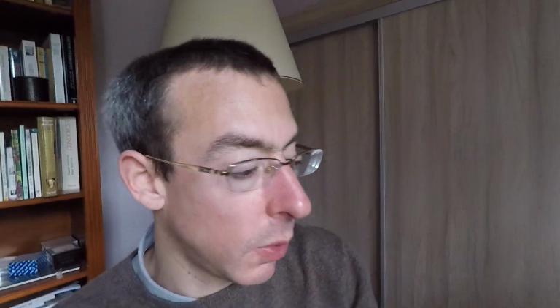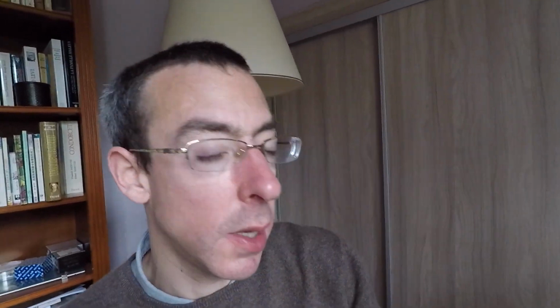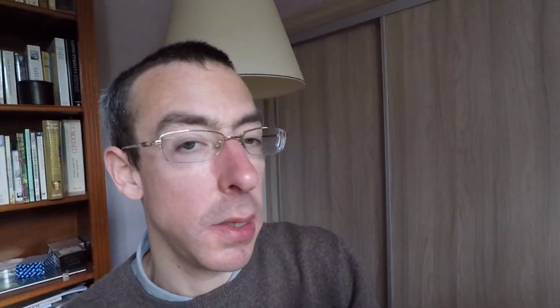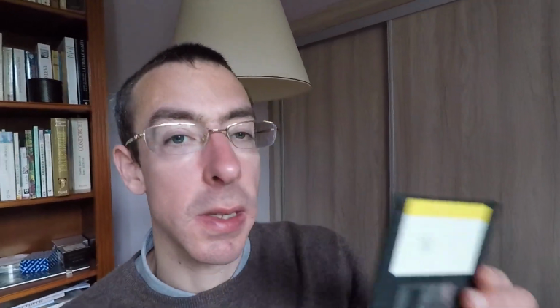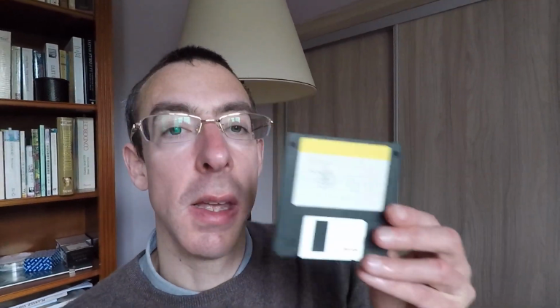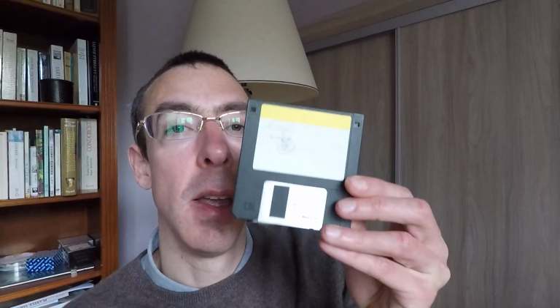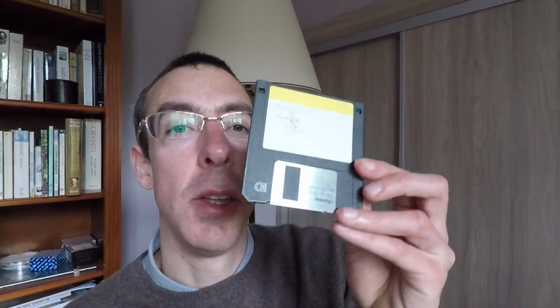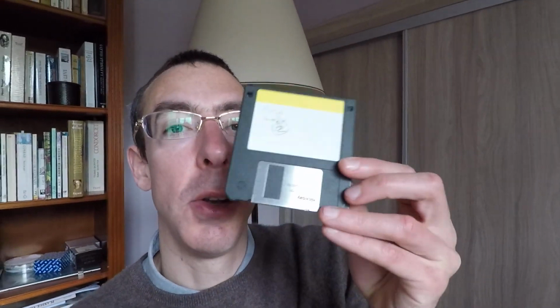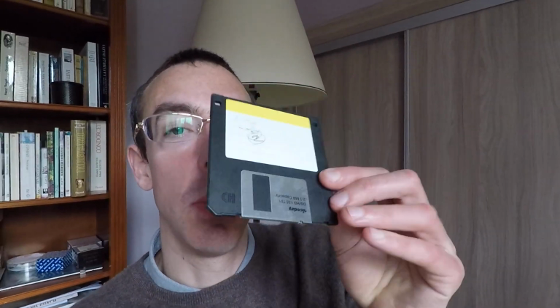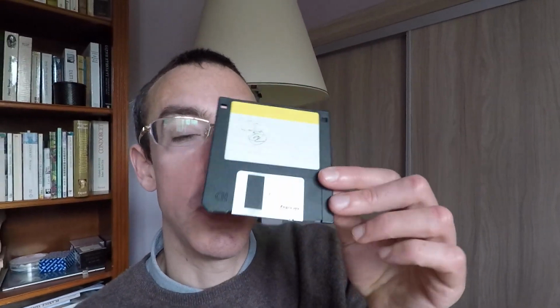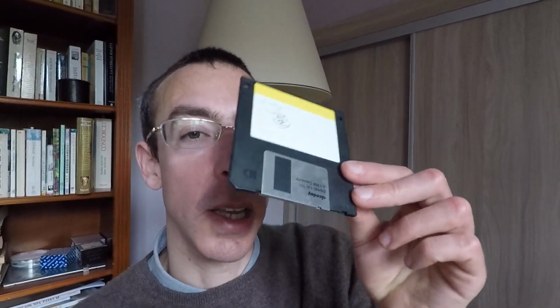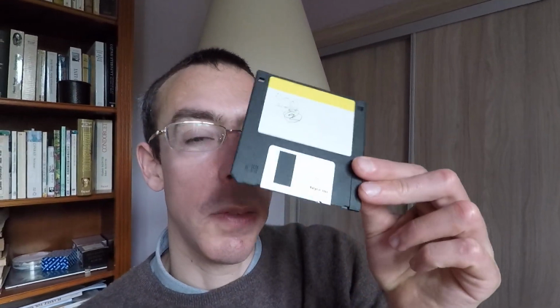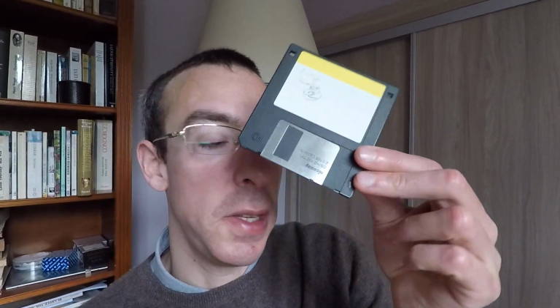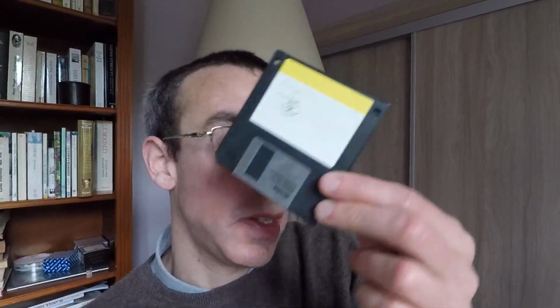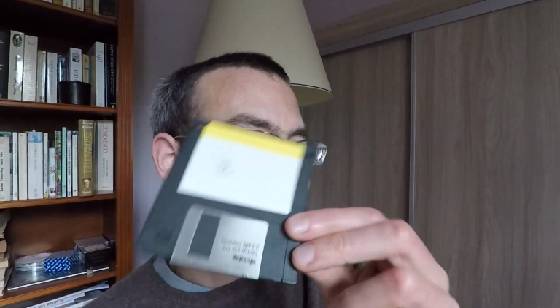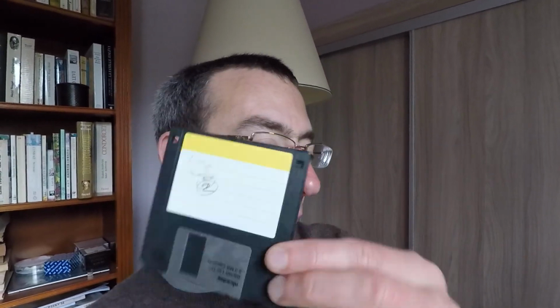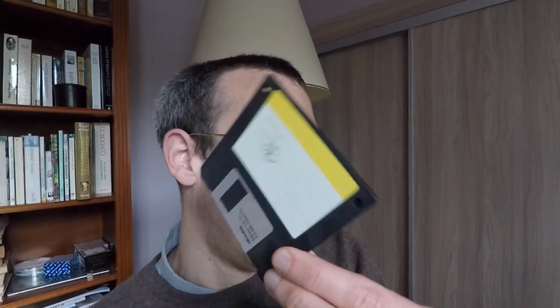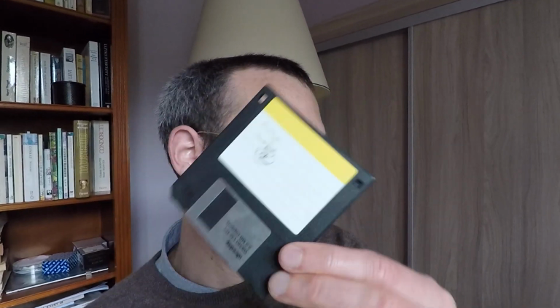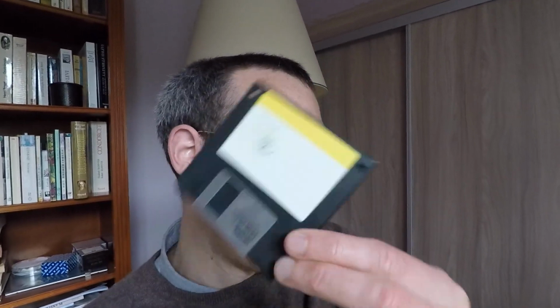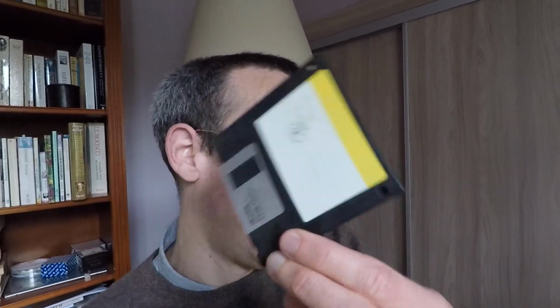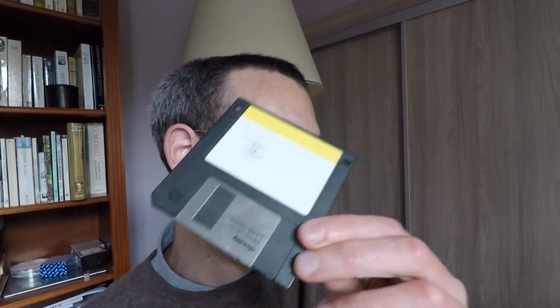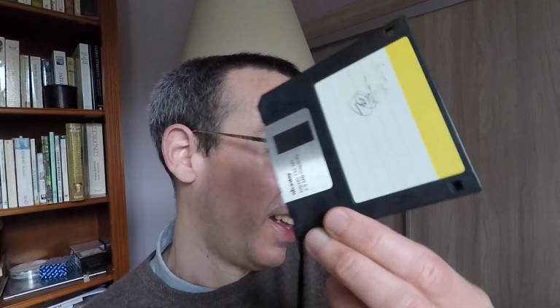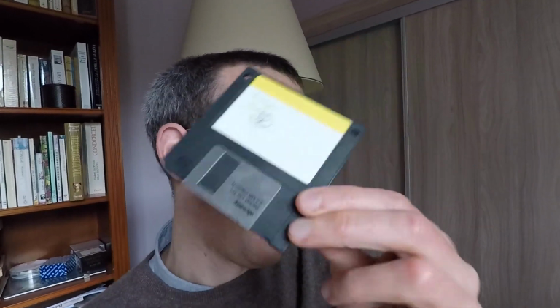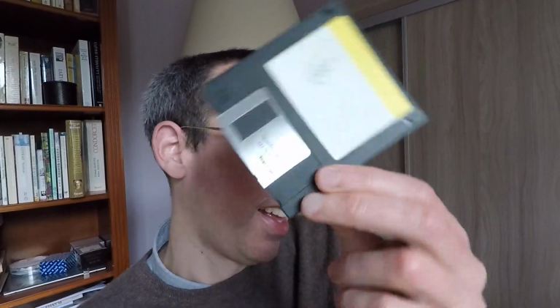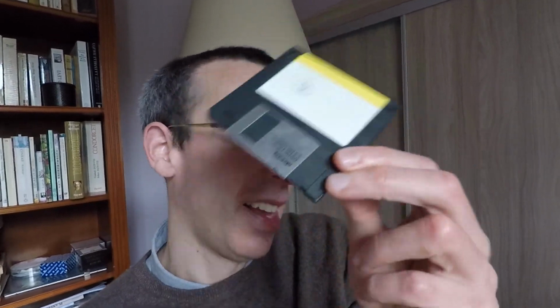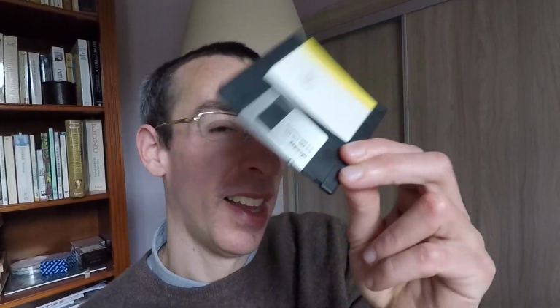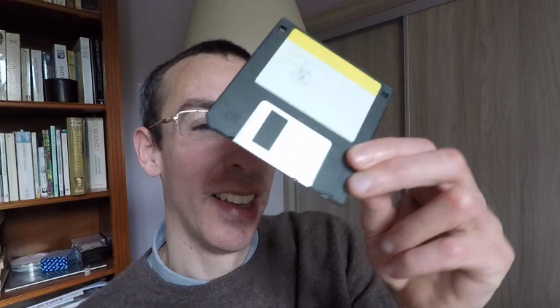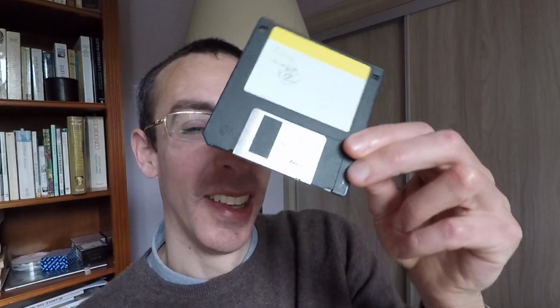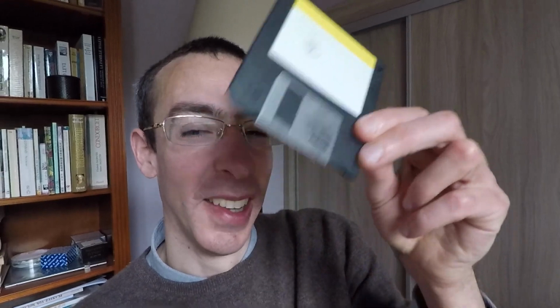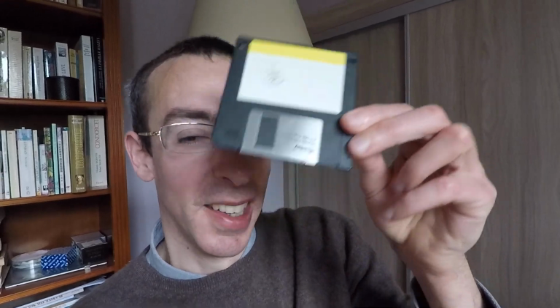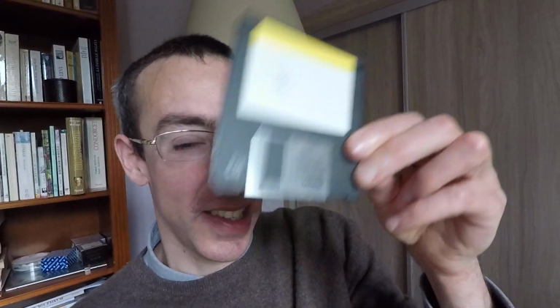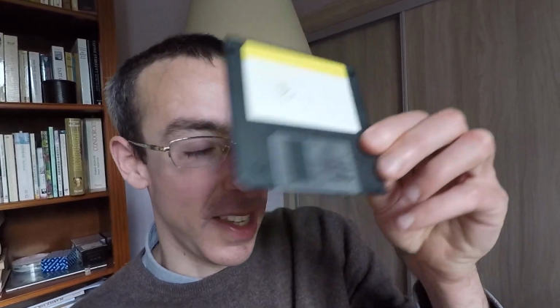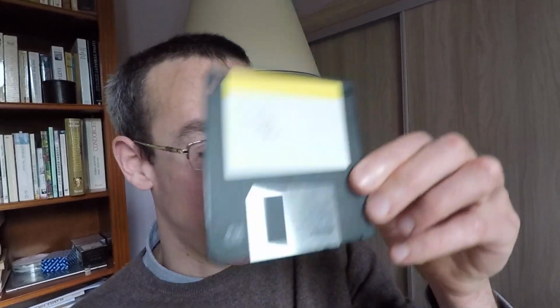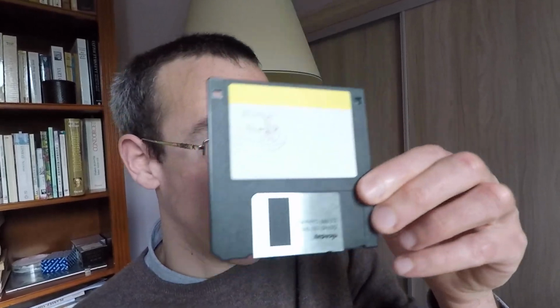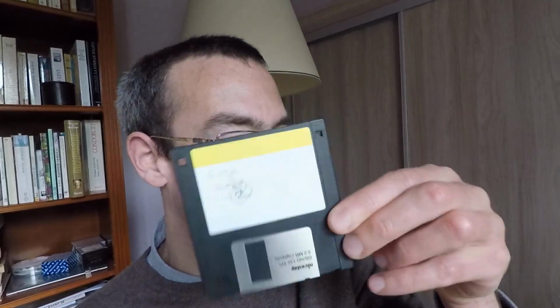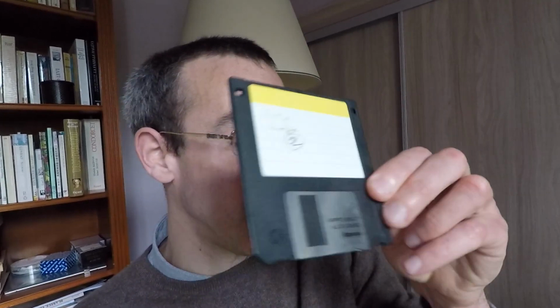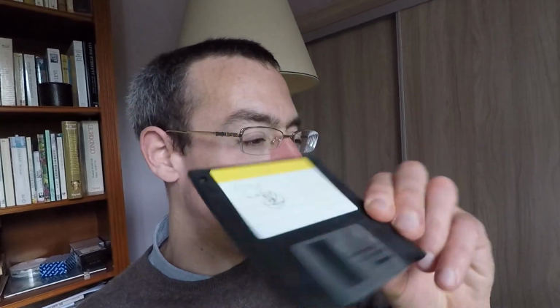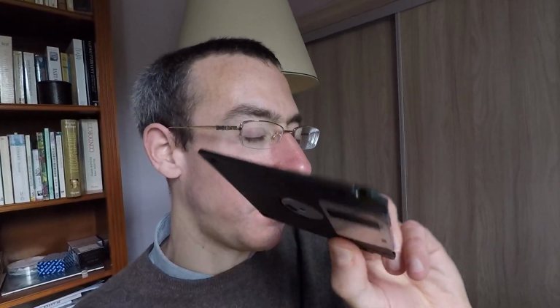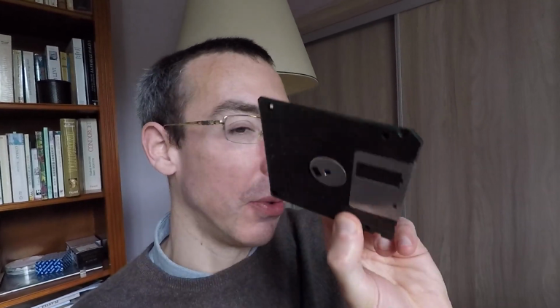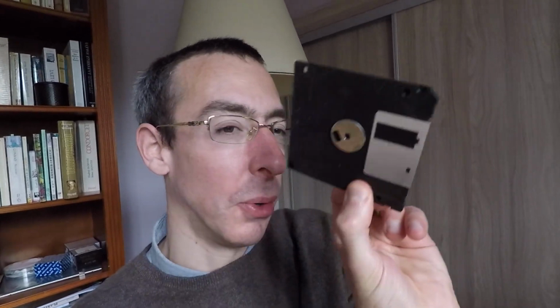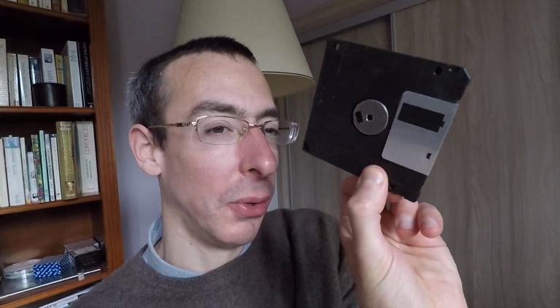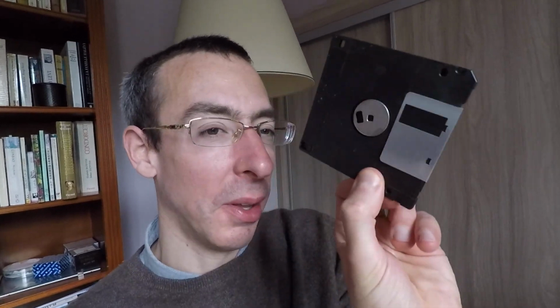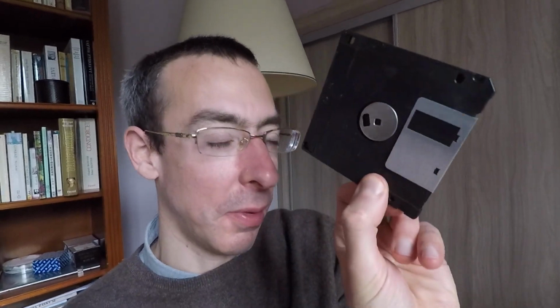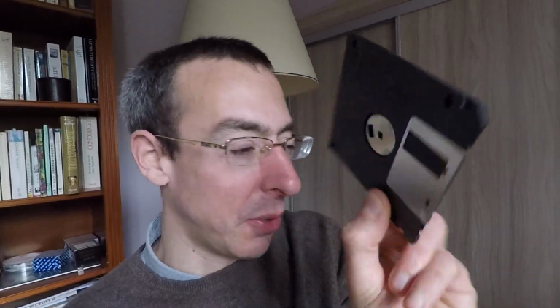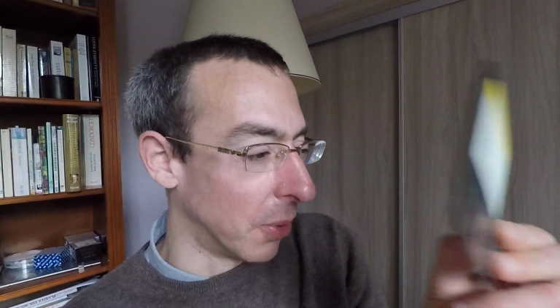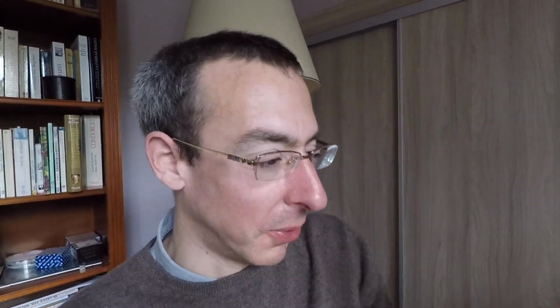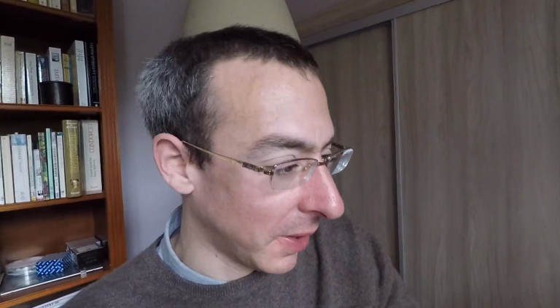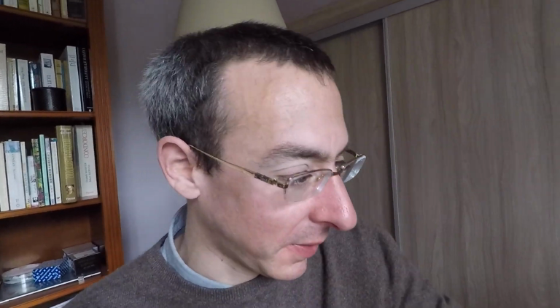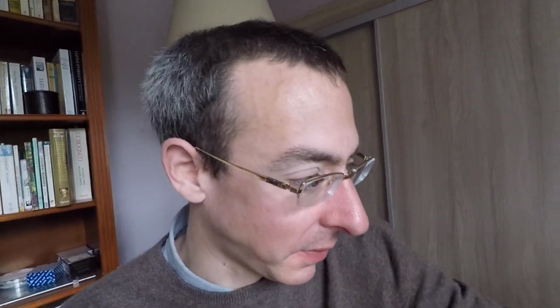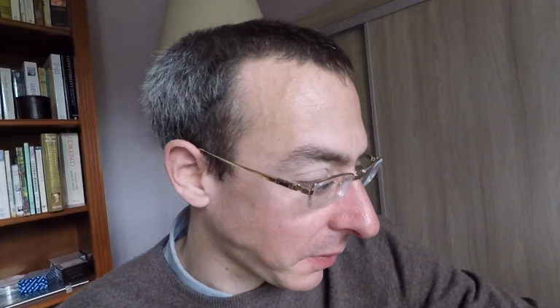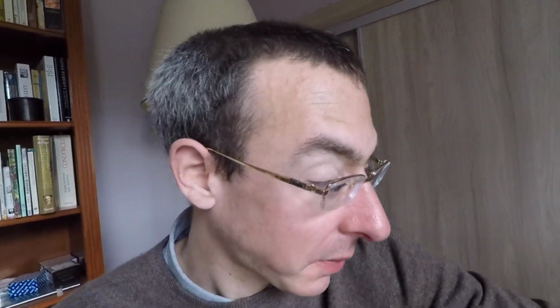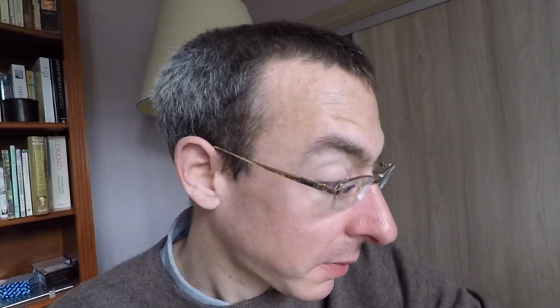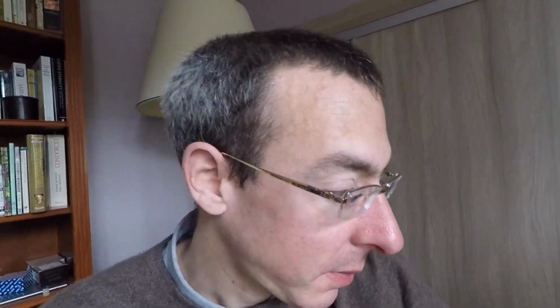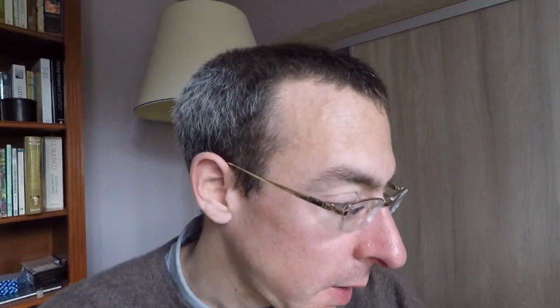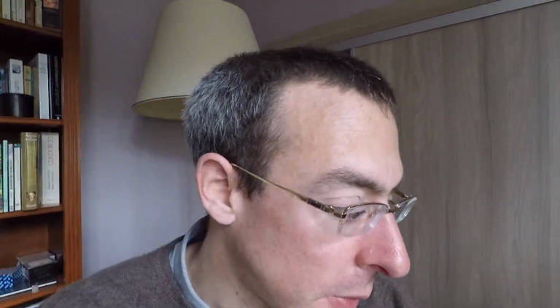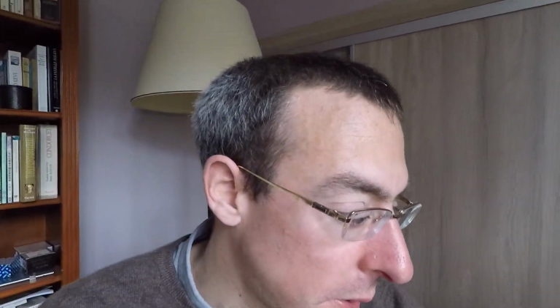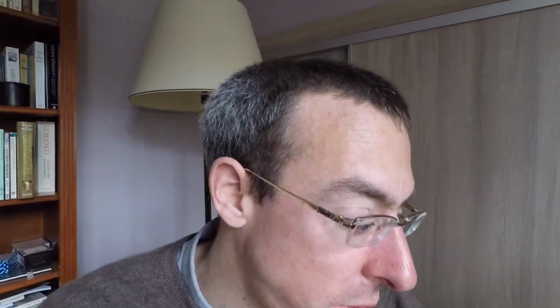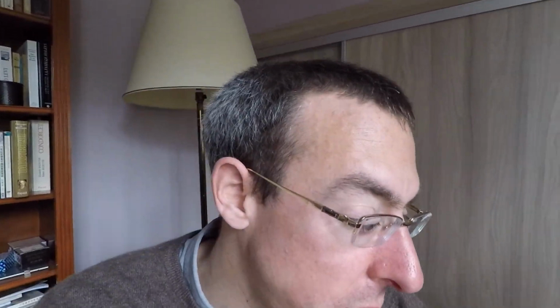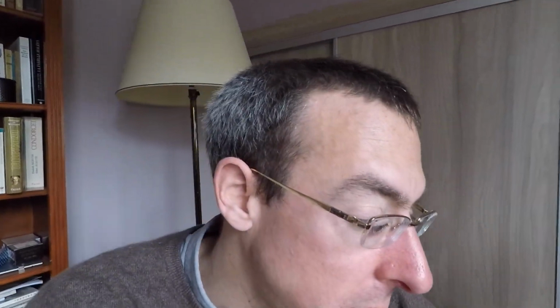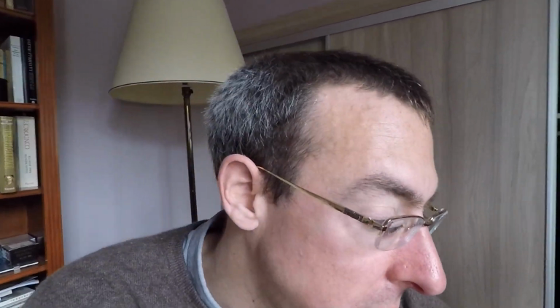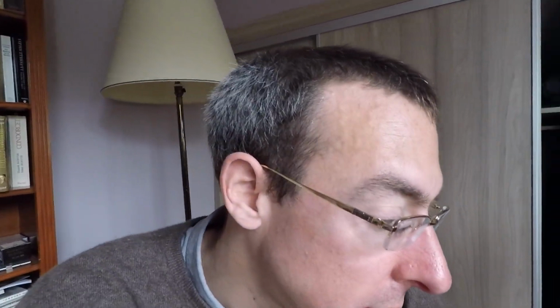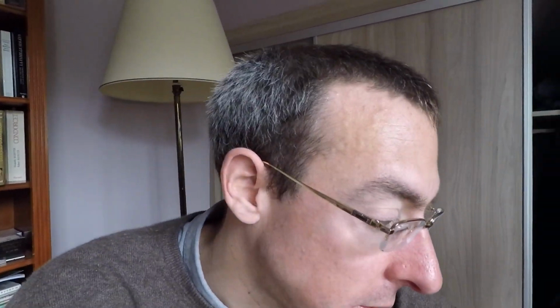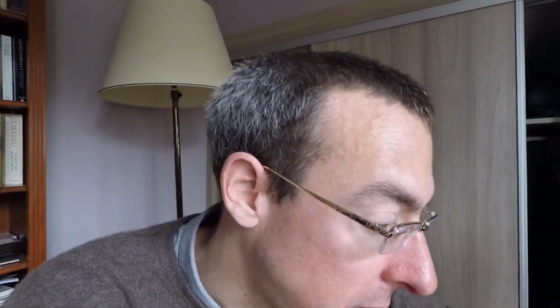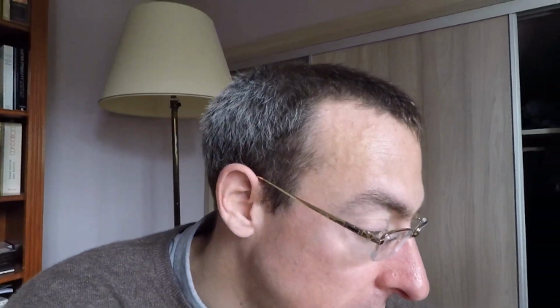Look at this — you know, this kind of disc. I think some of you know it, some of you don't — I was using this as a kid.